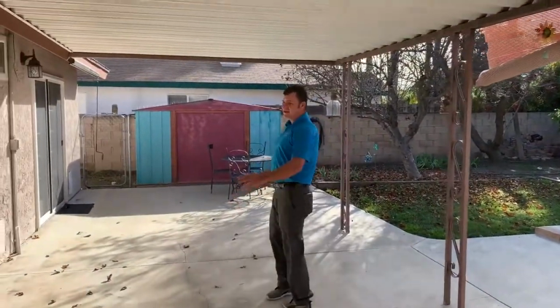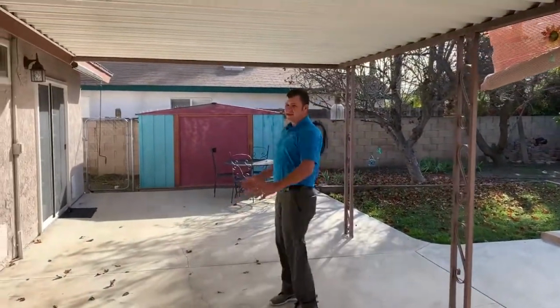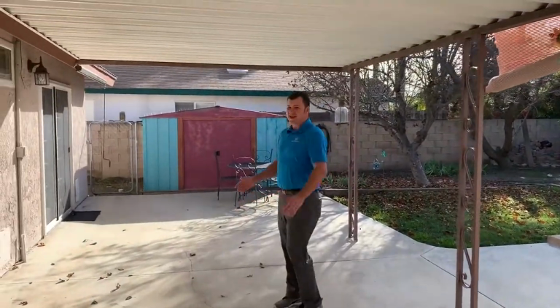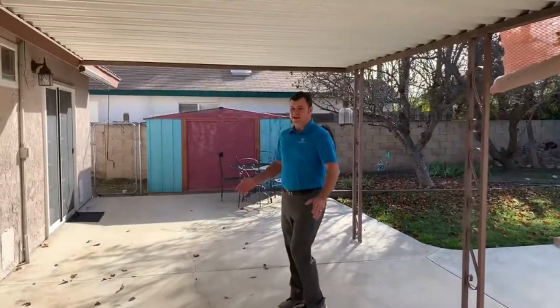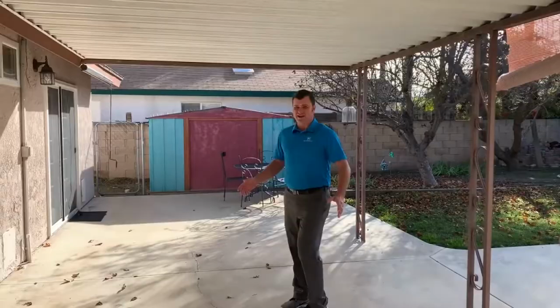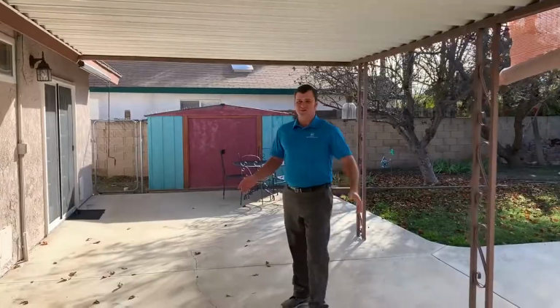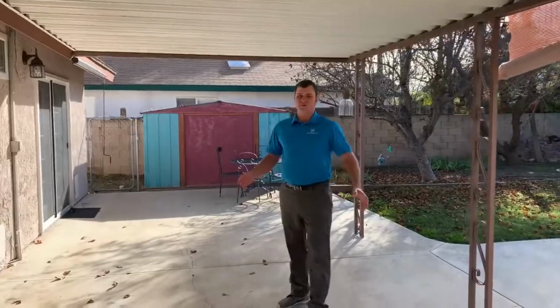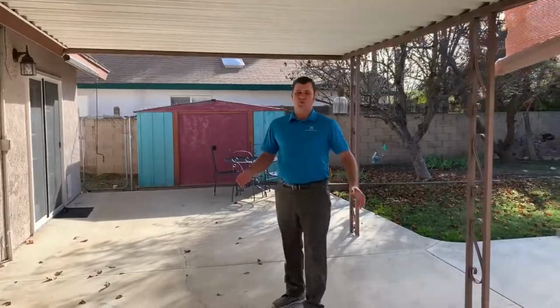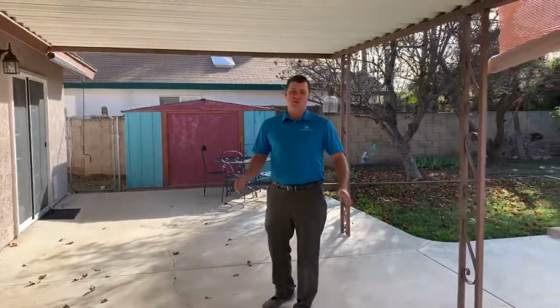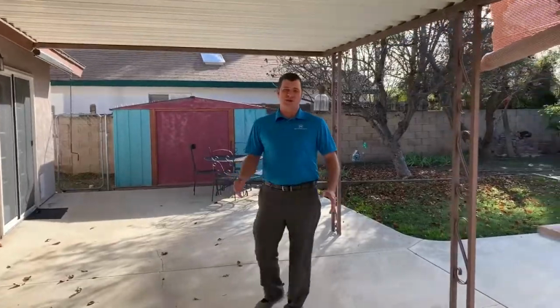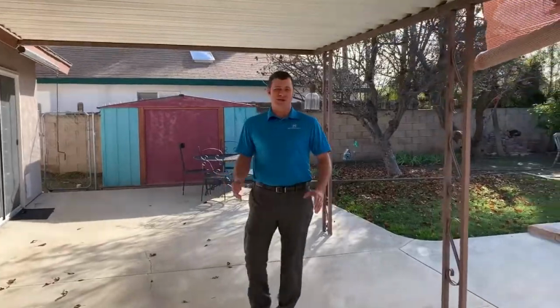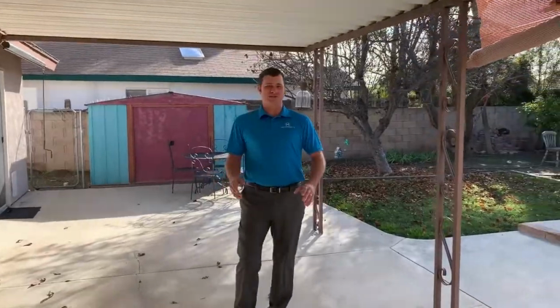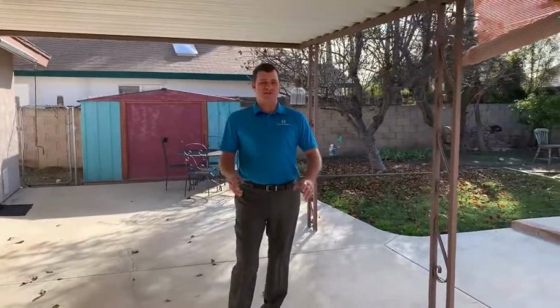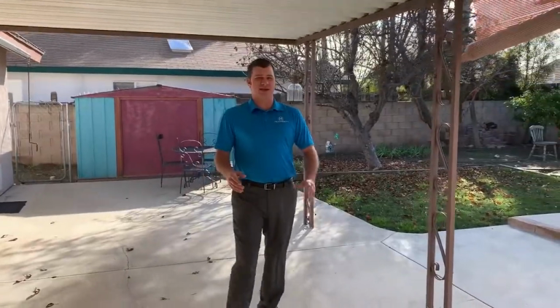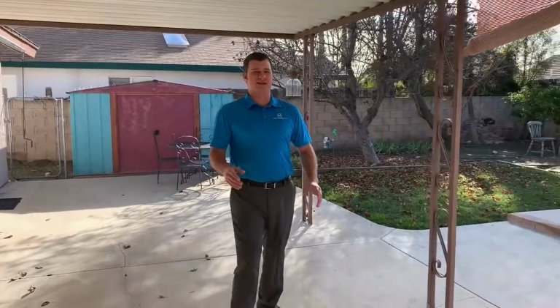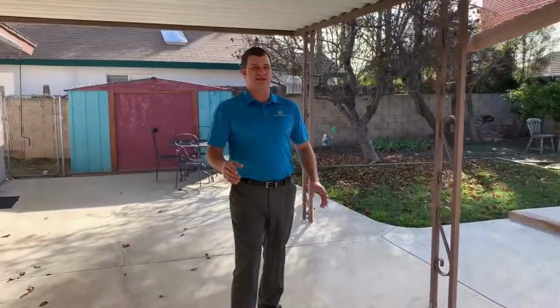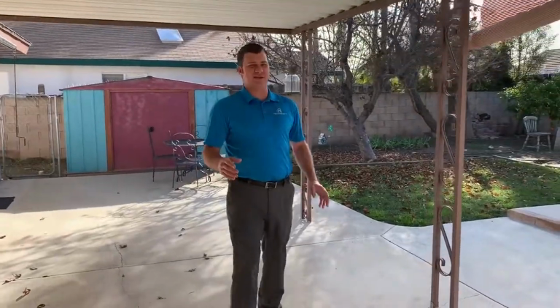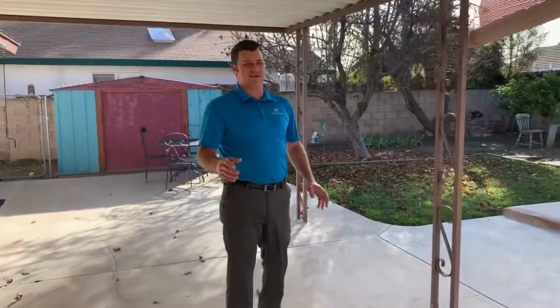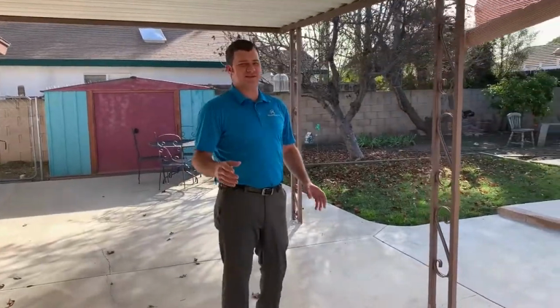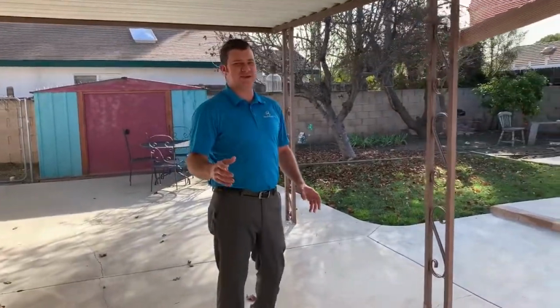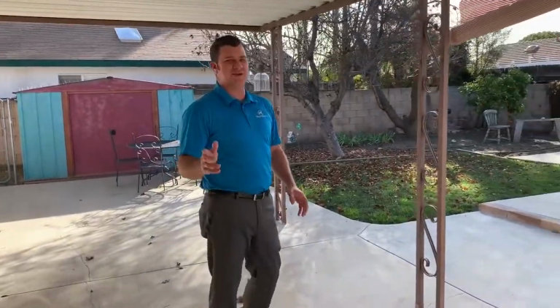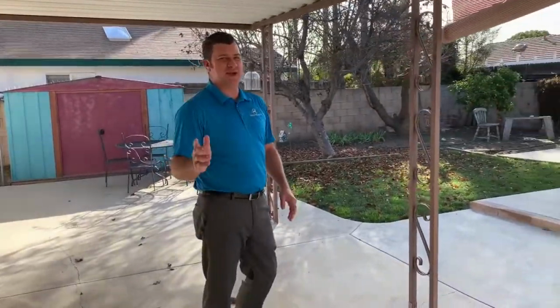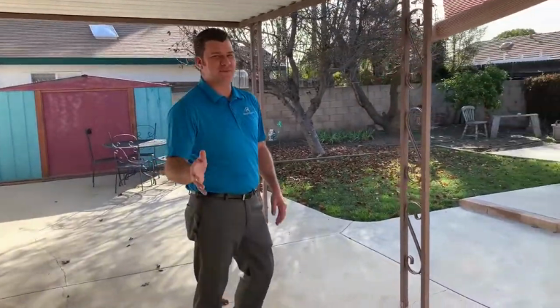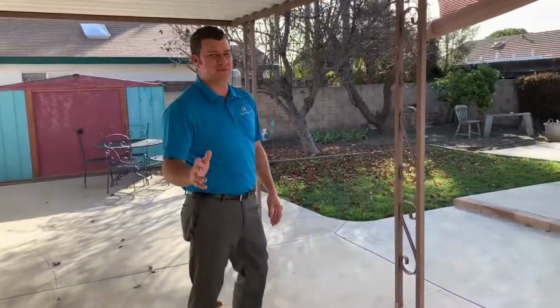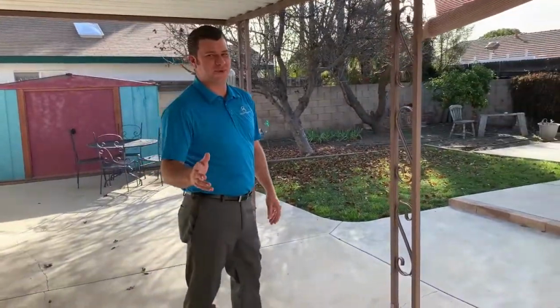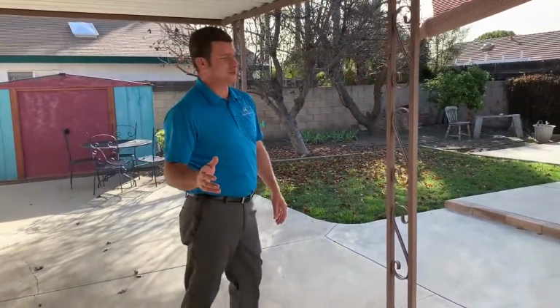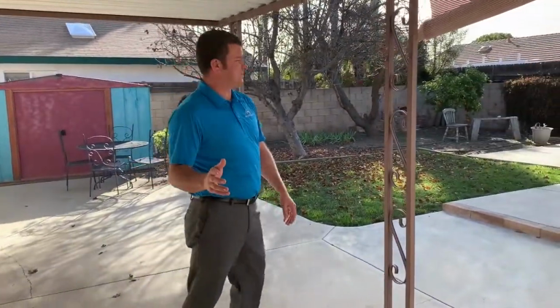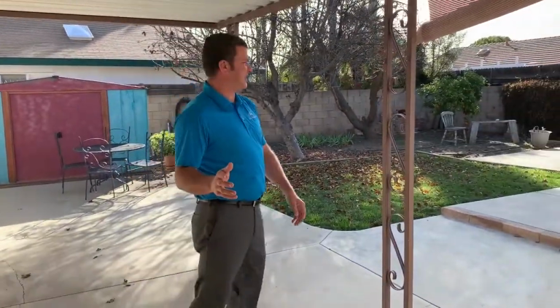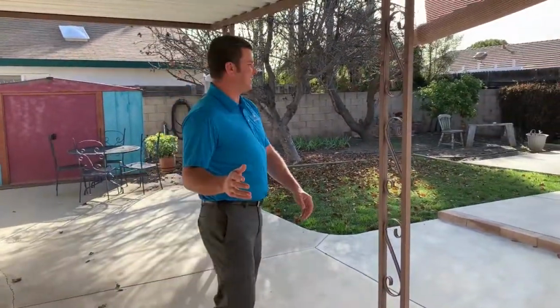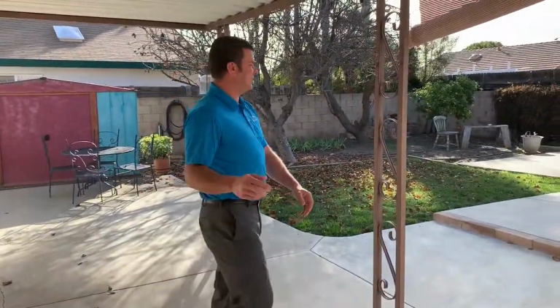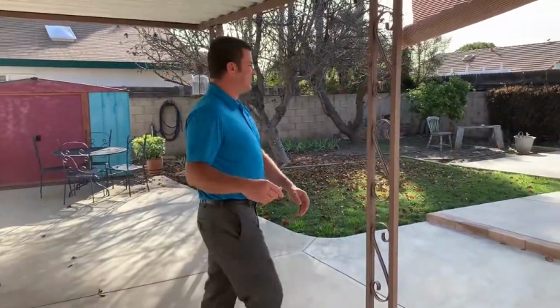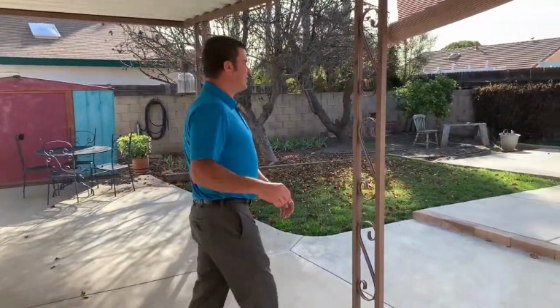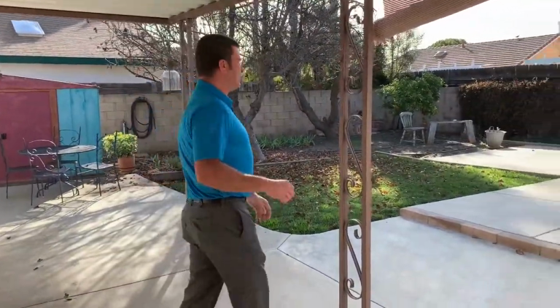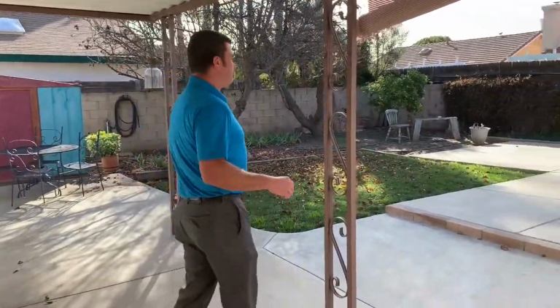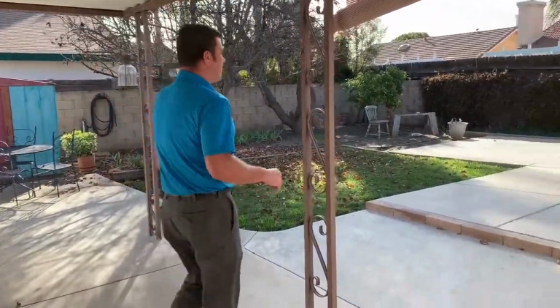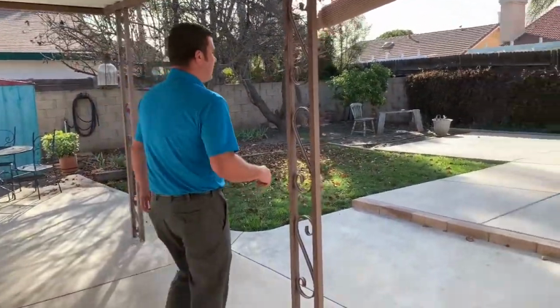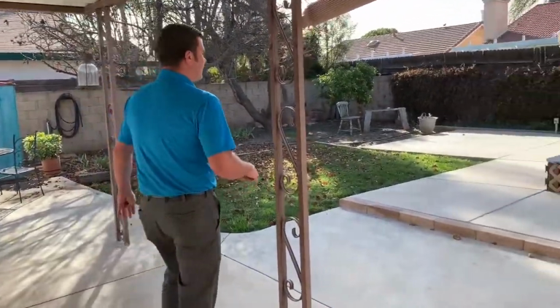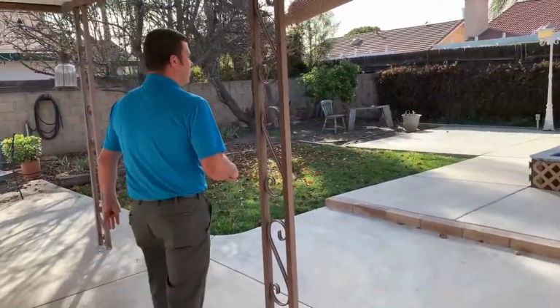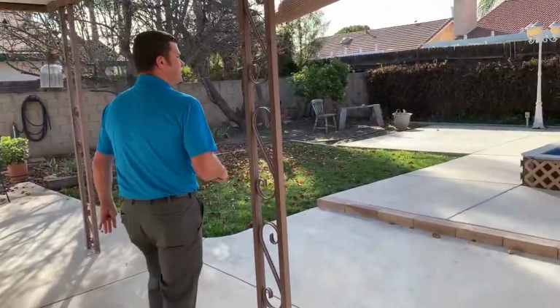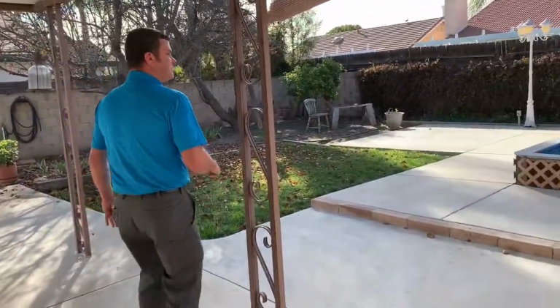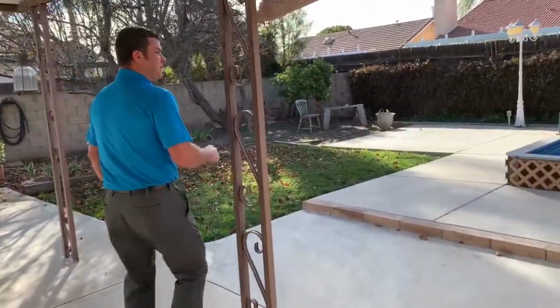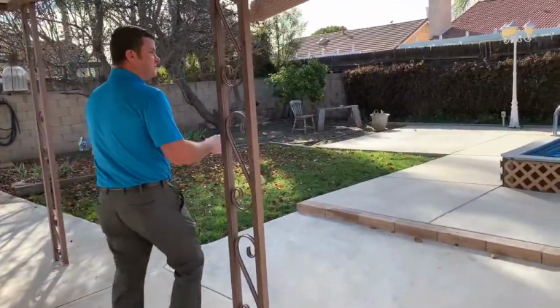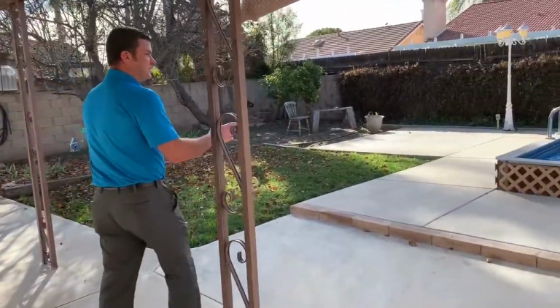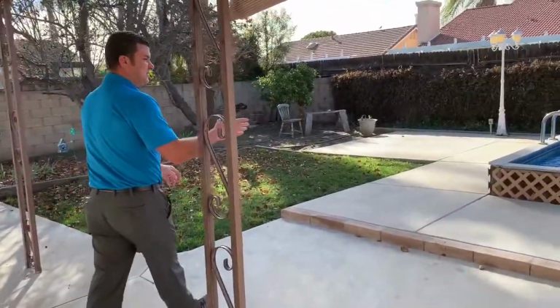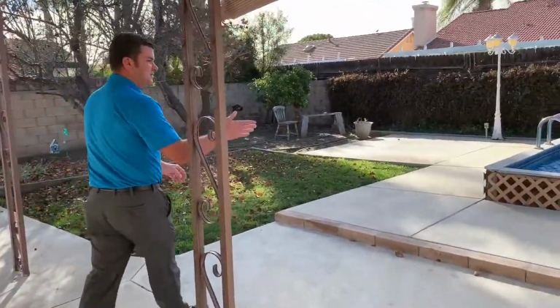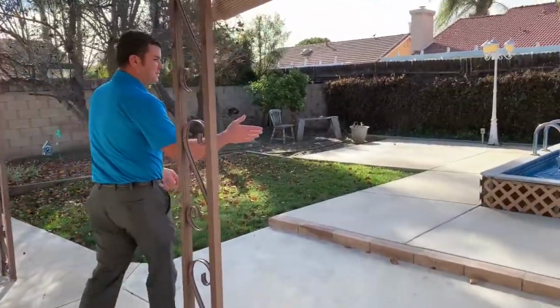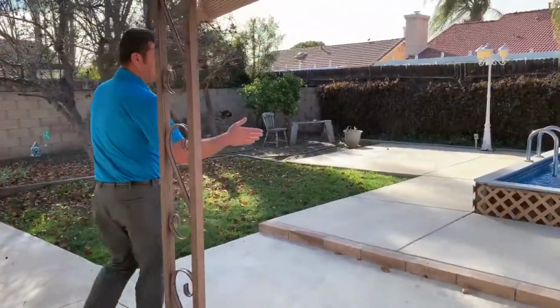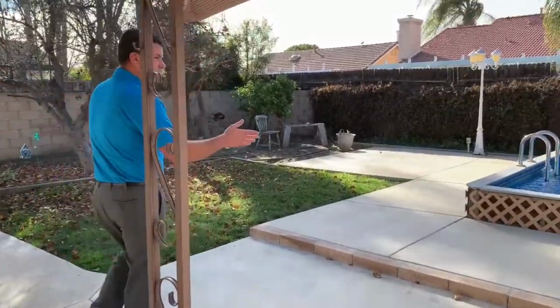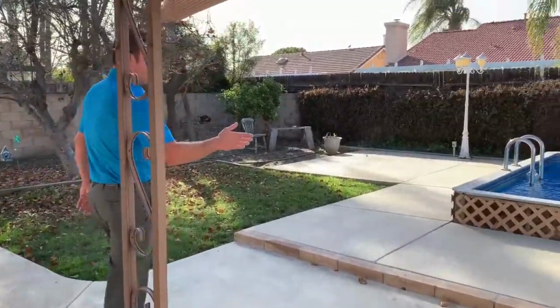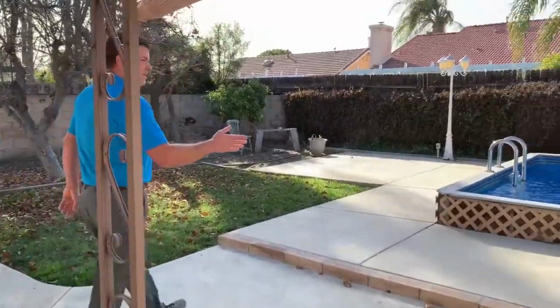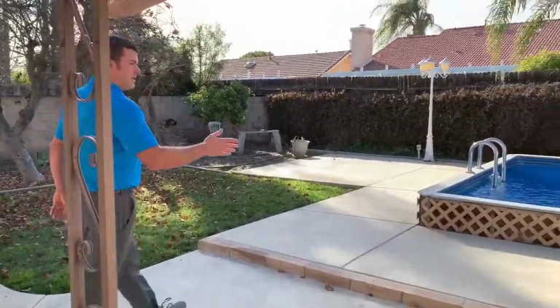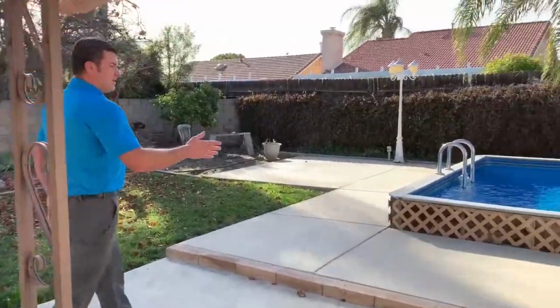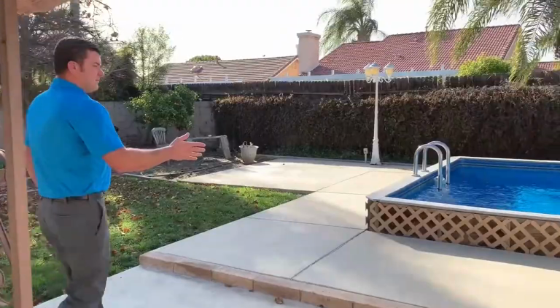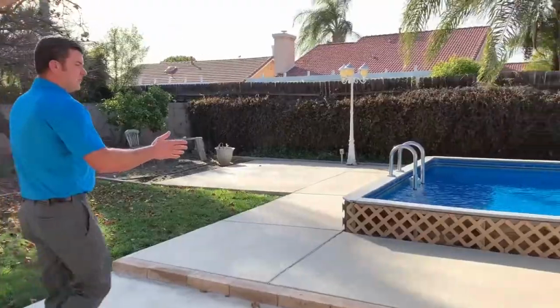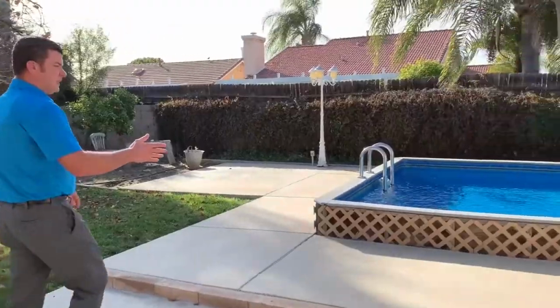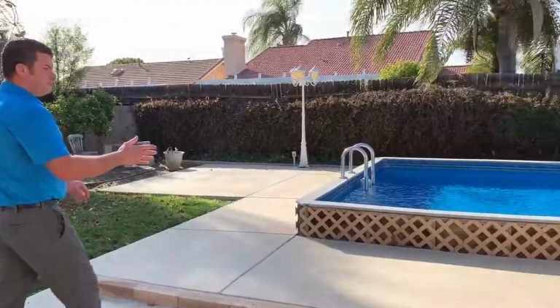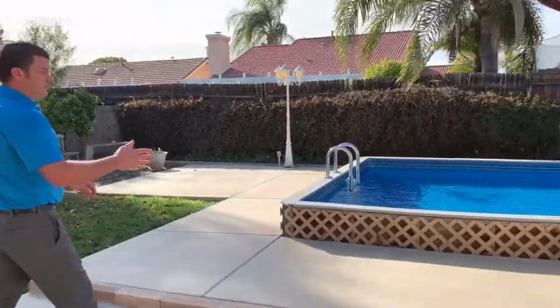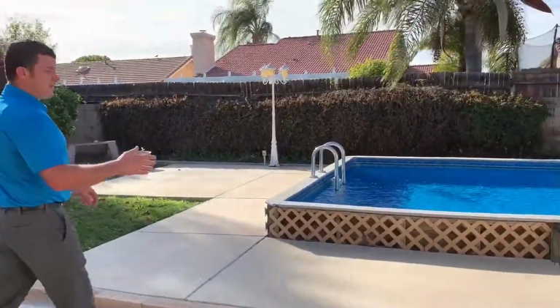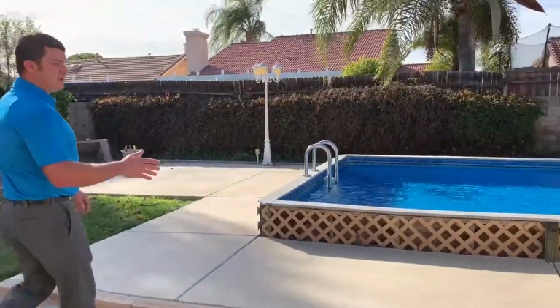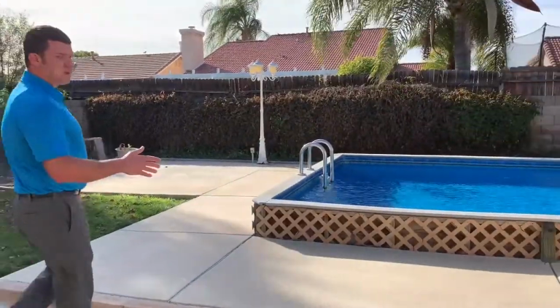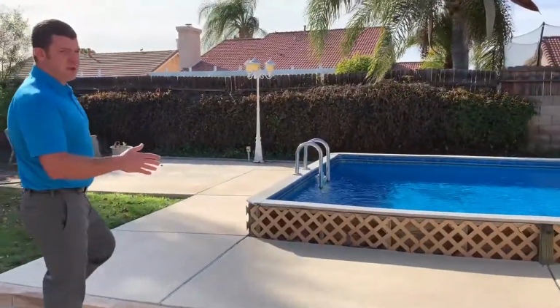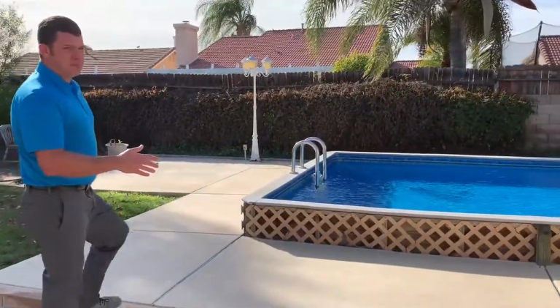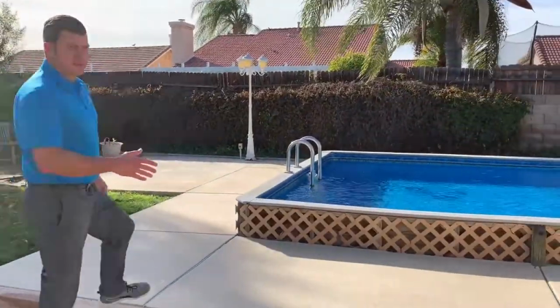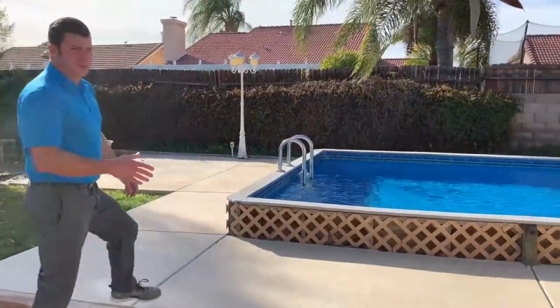It is windy as heck here in Southern California today, but it opens up to this in-ground pool.